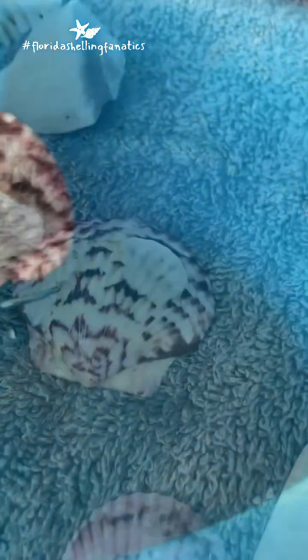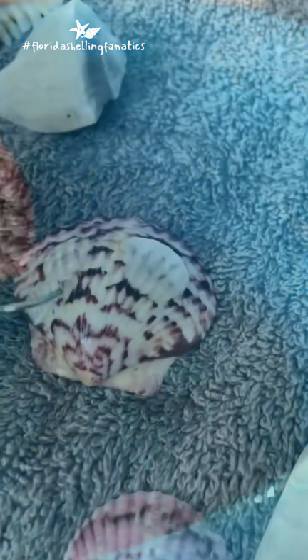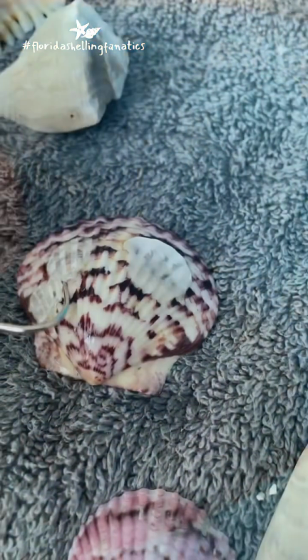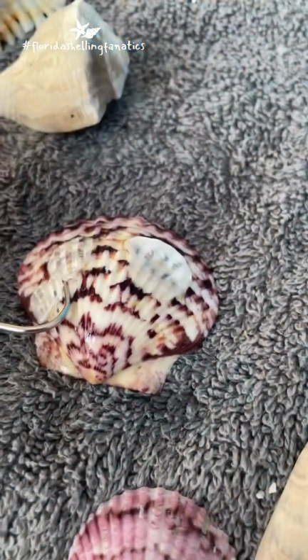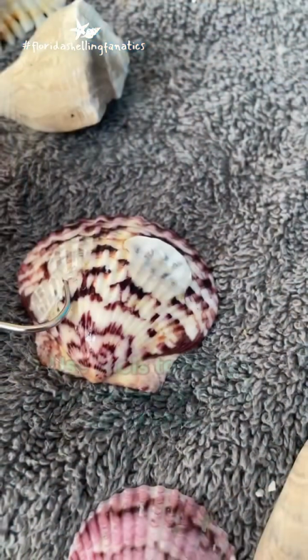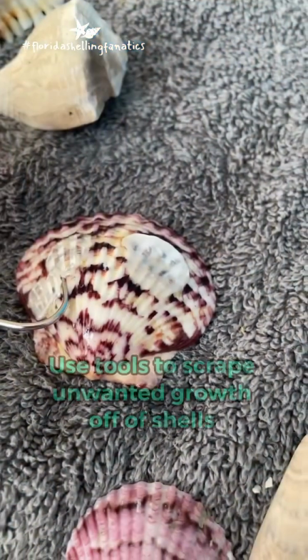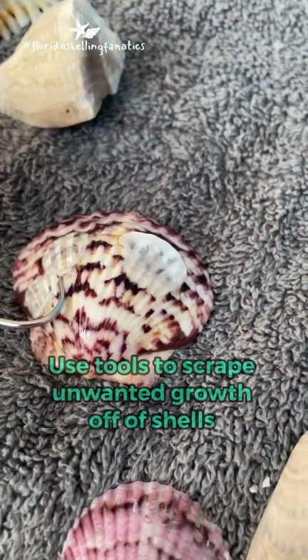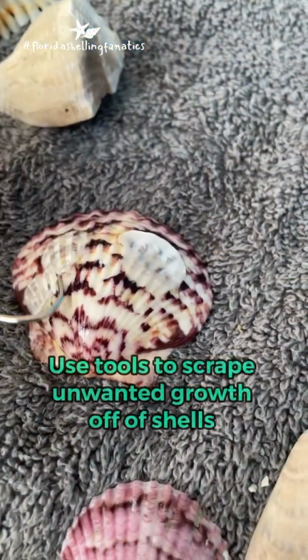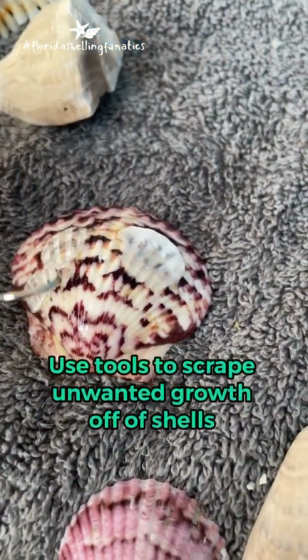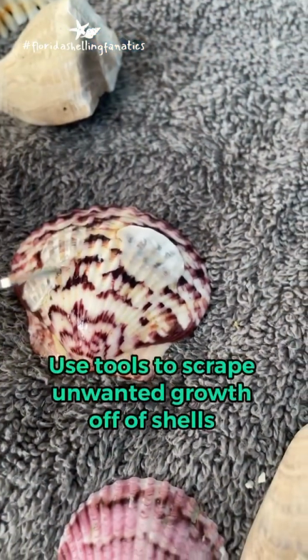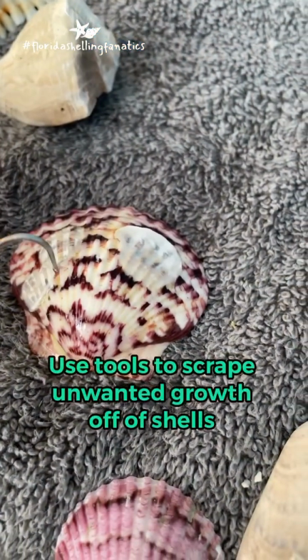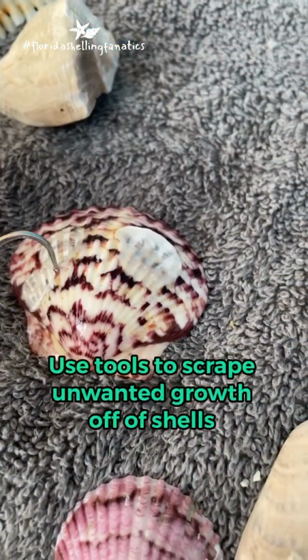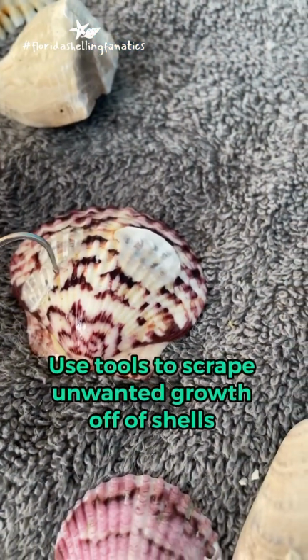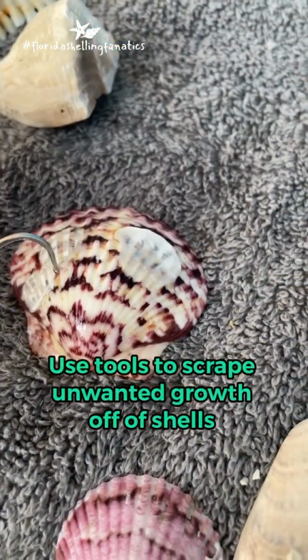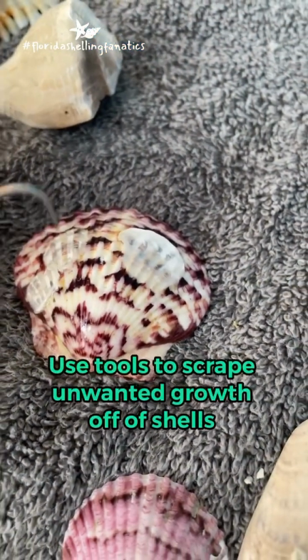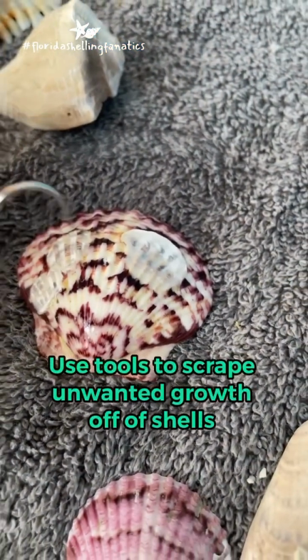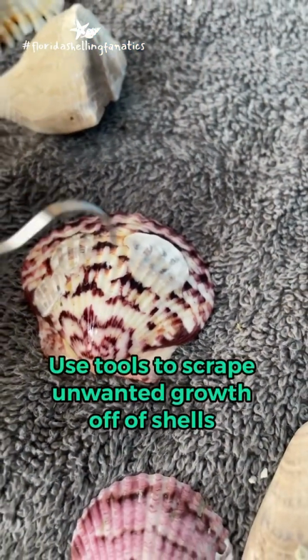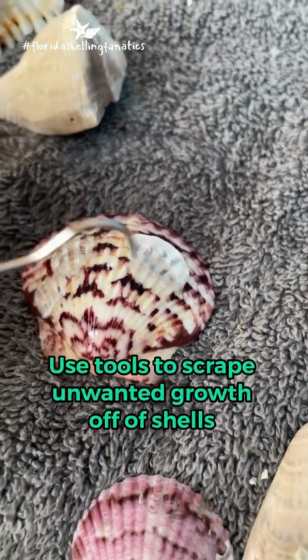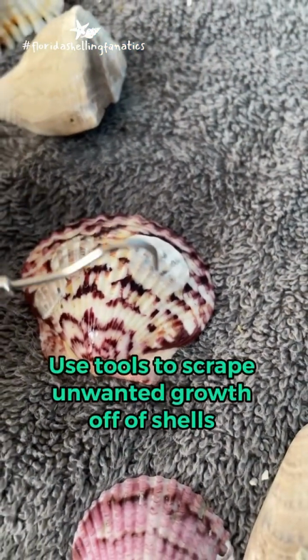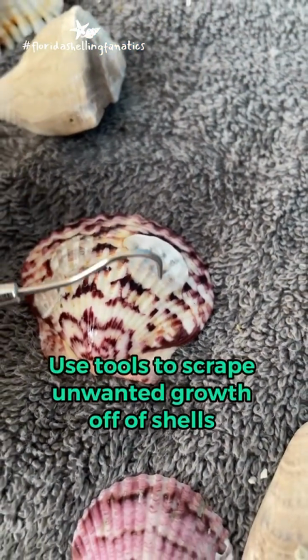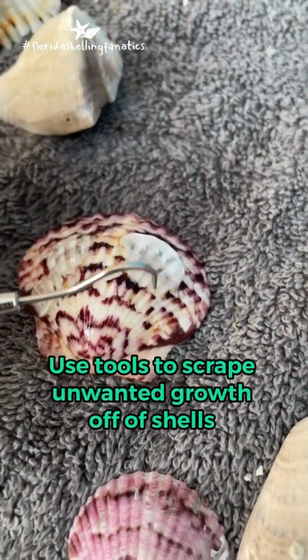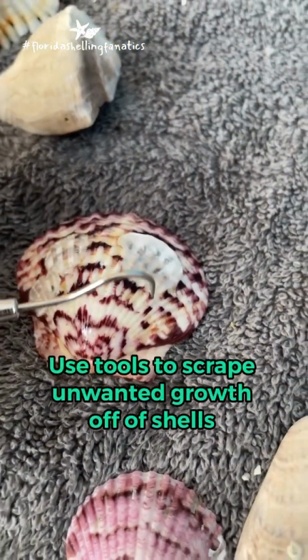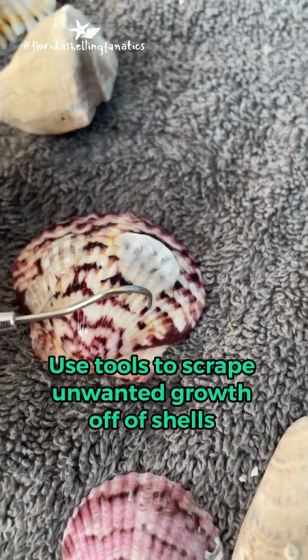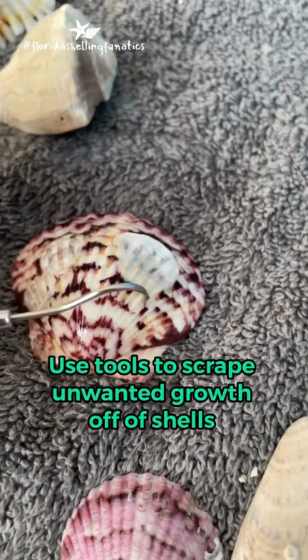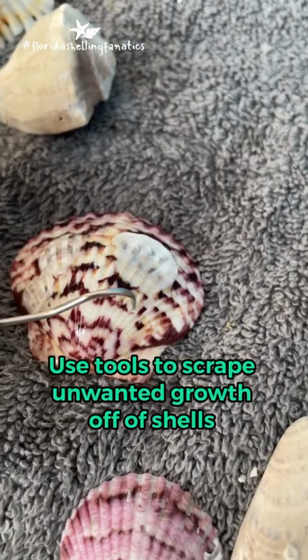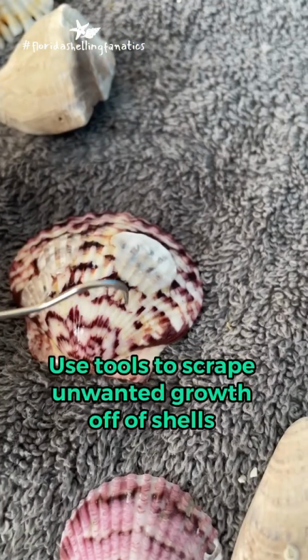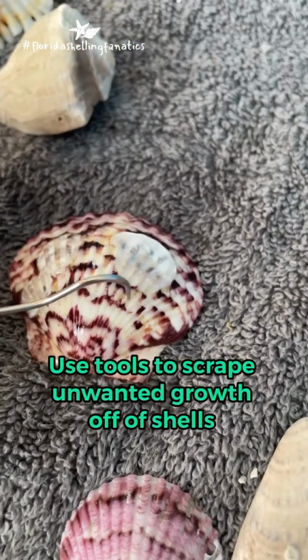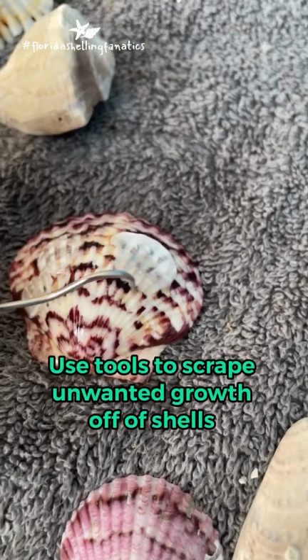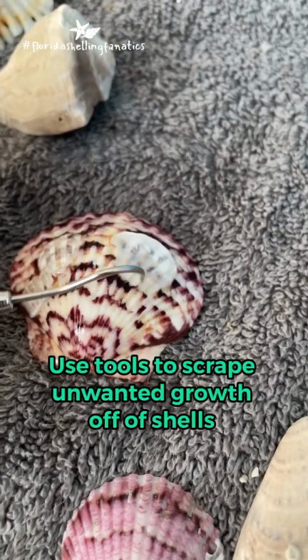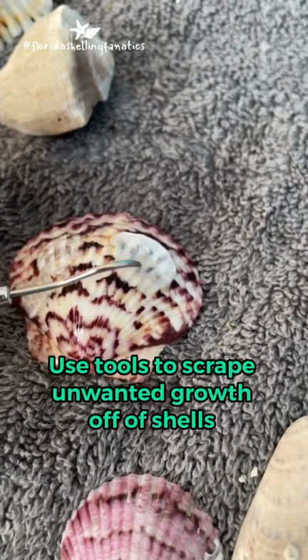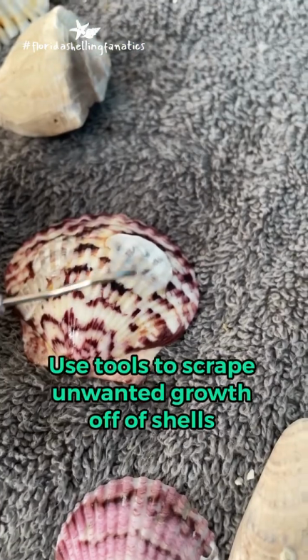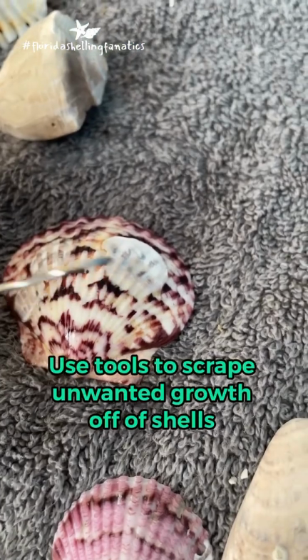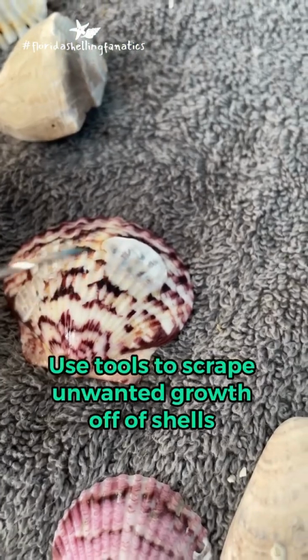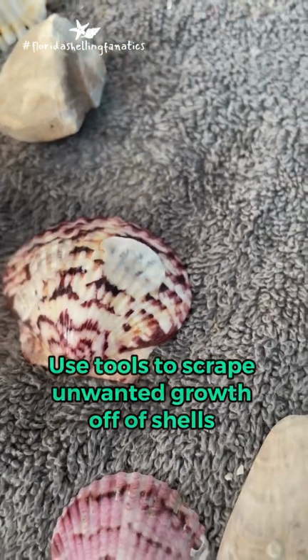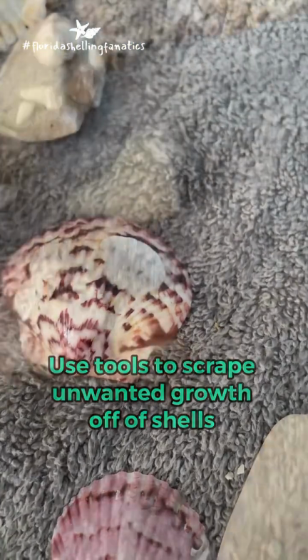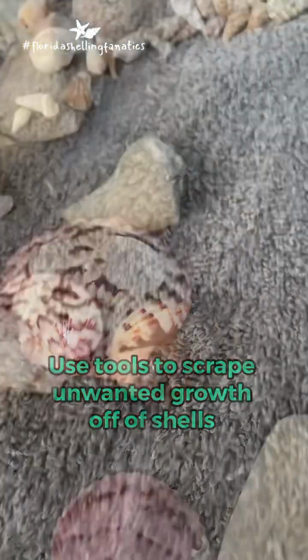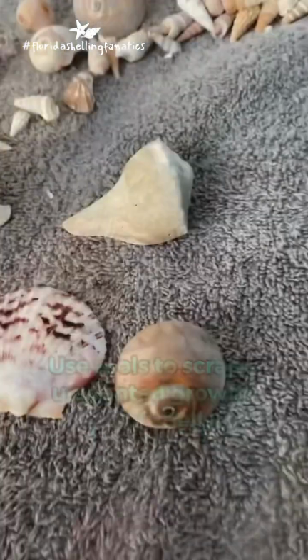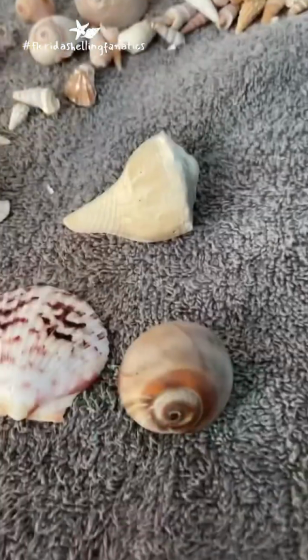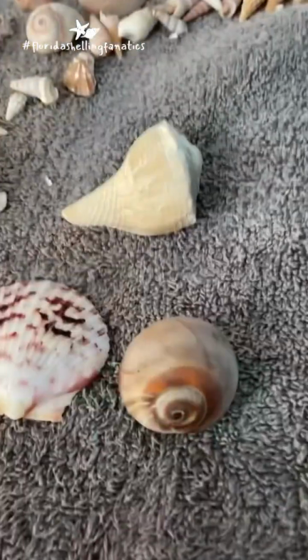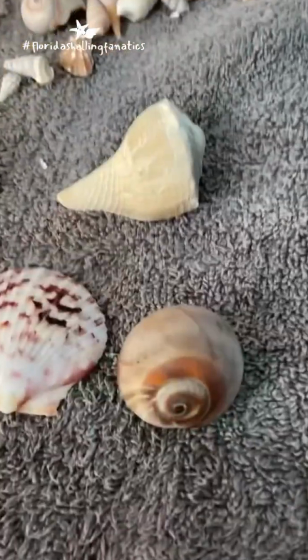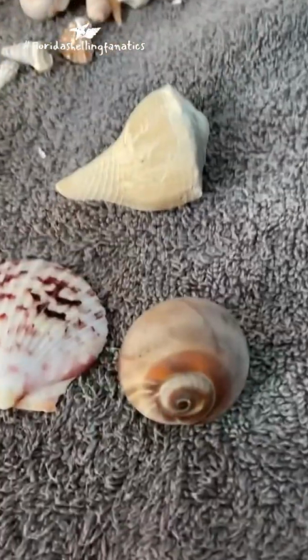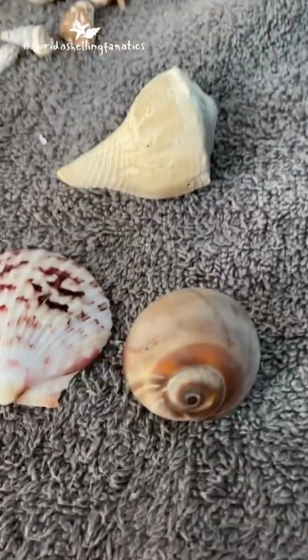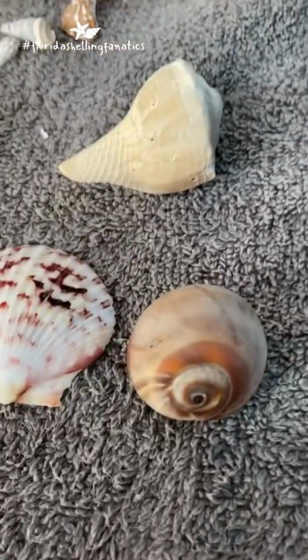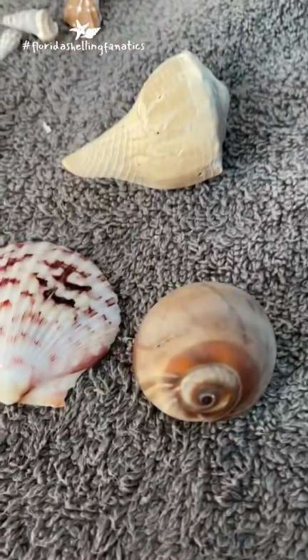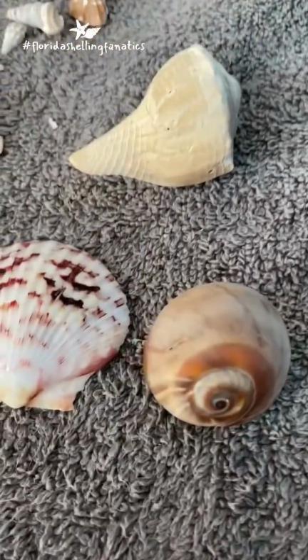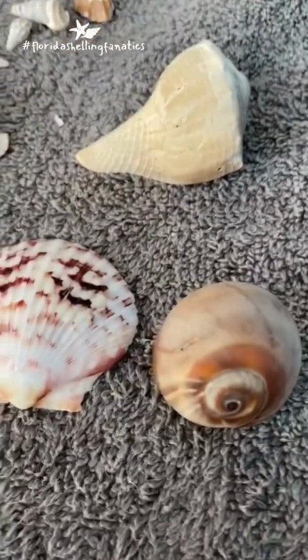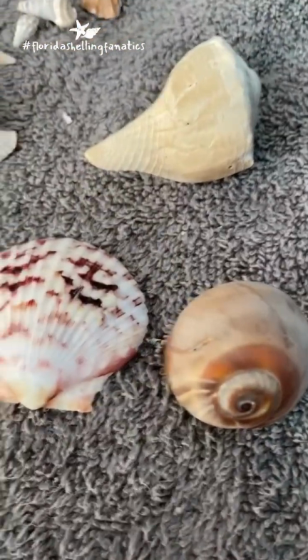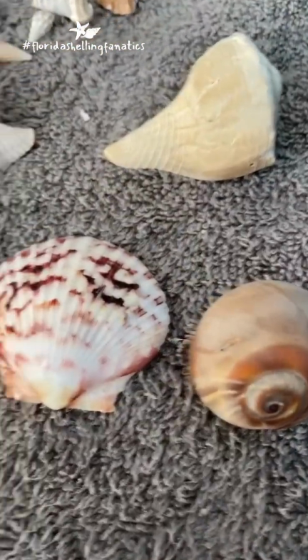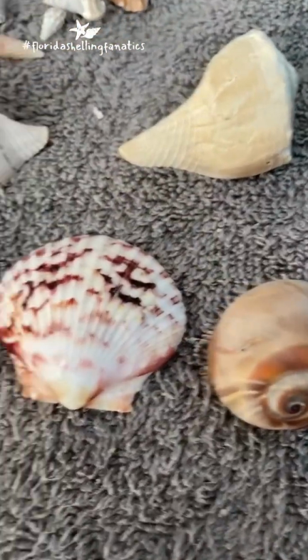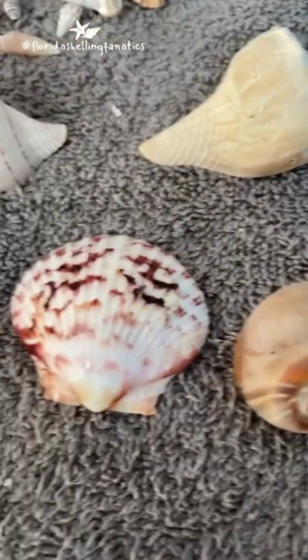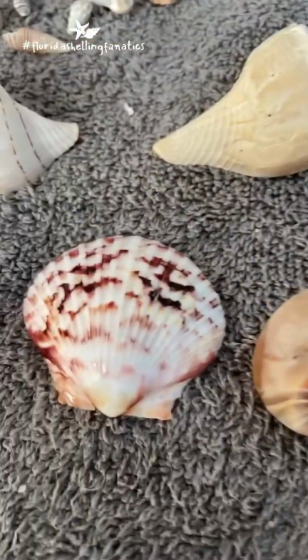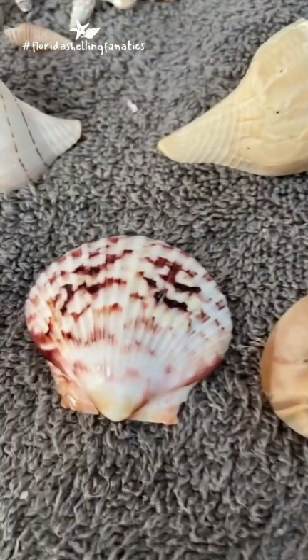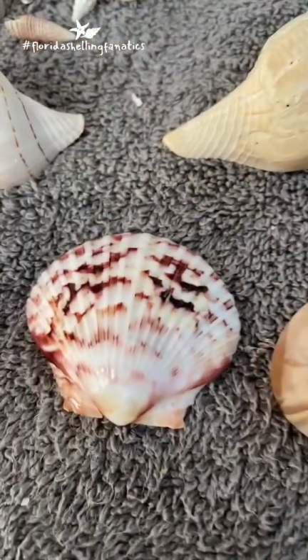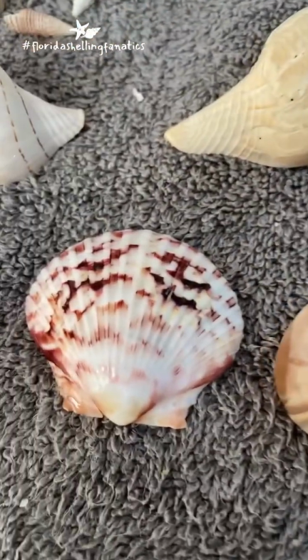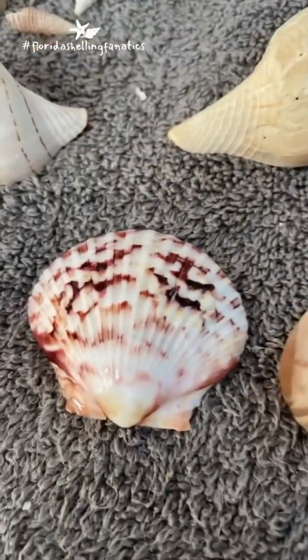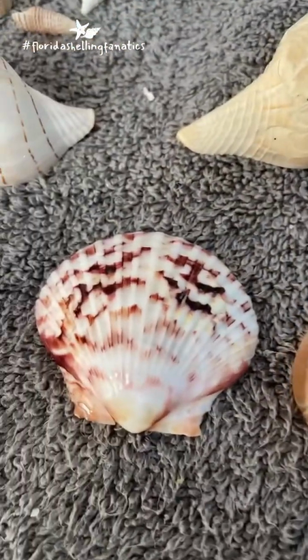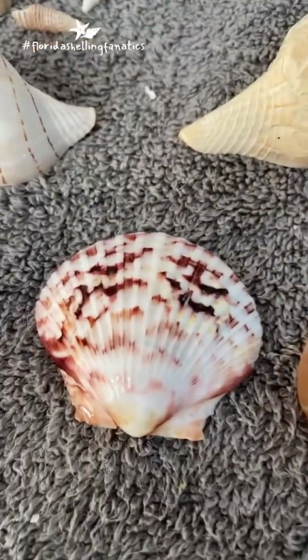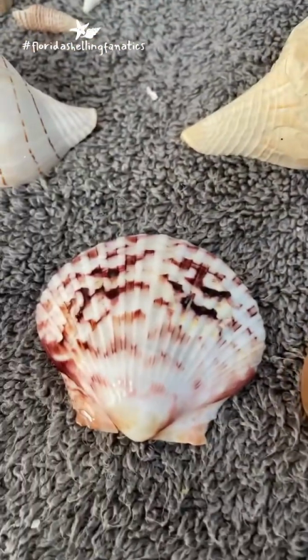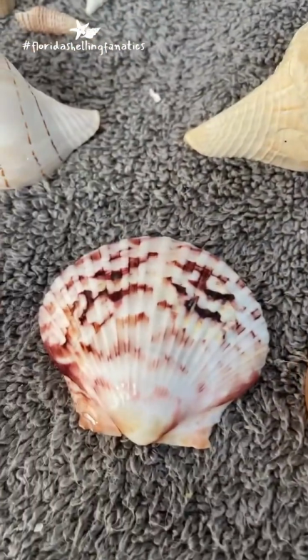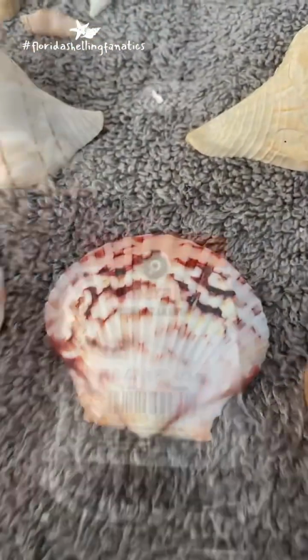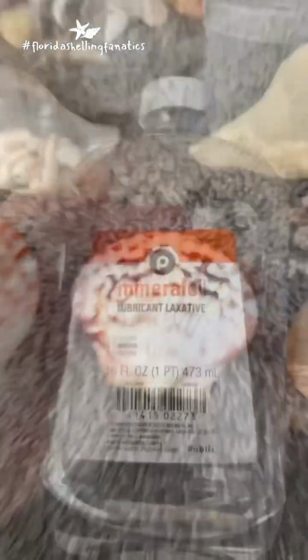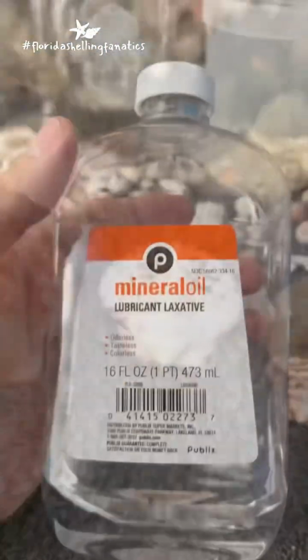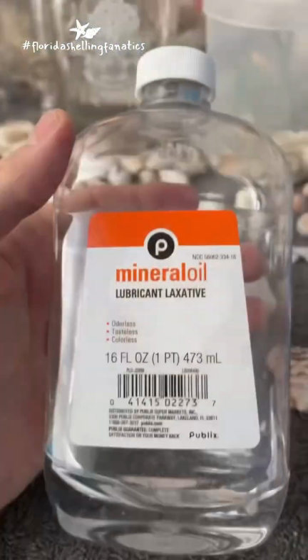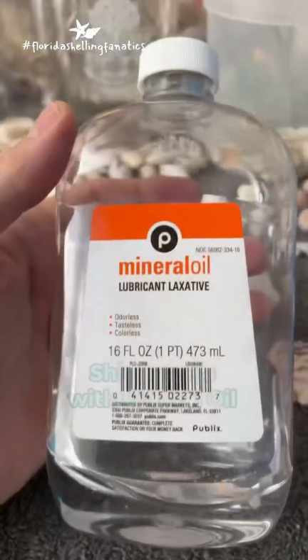And the inclusion of these metal scrape tools is just perfect — it's a perfectly thought out addition to the shell cleaning kit.